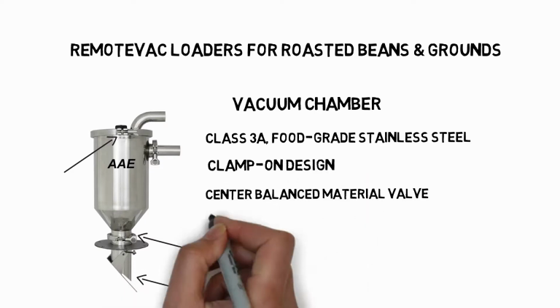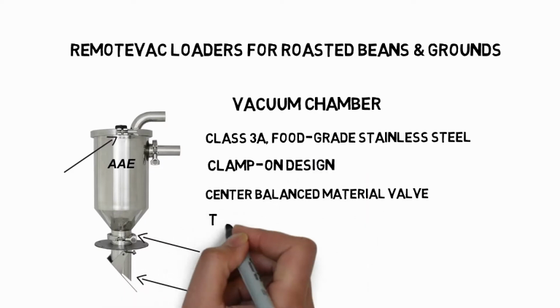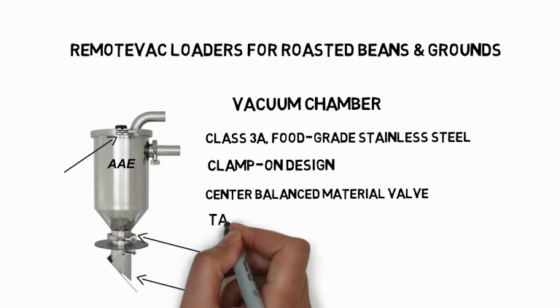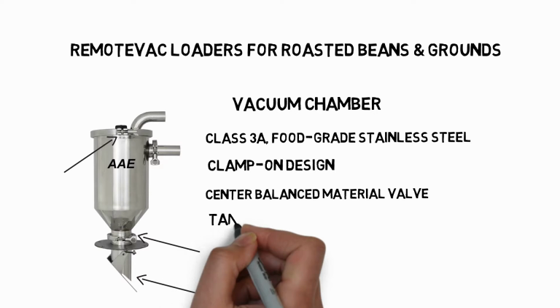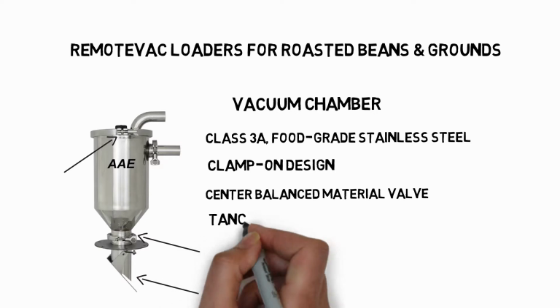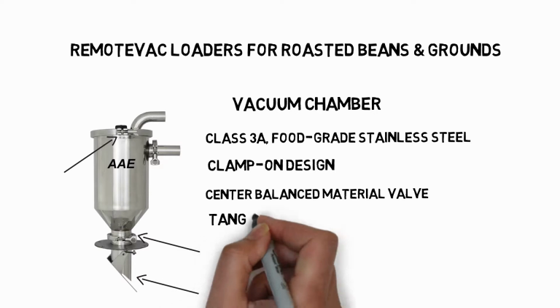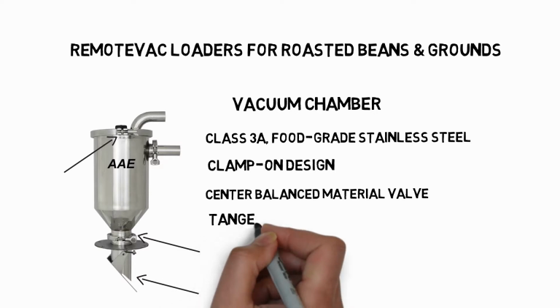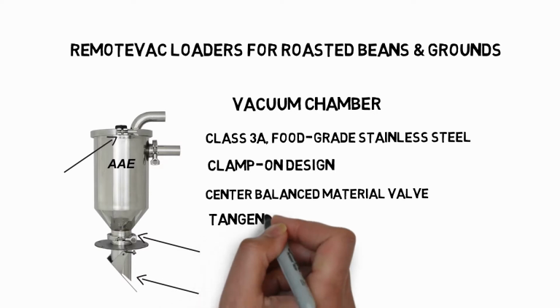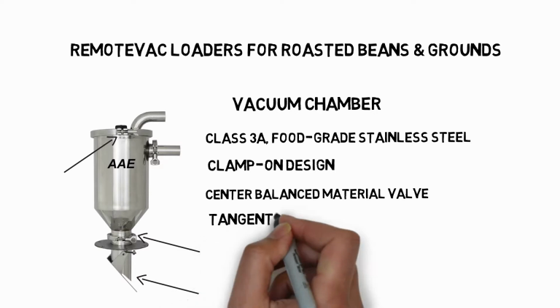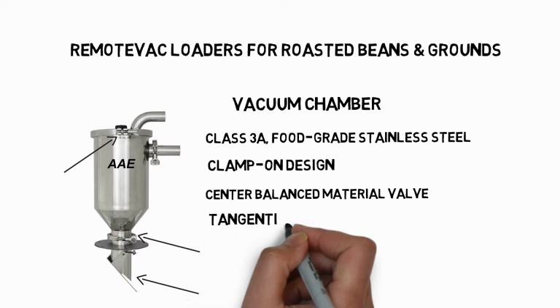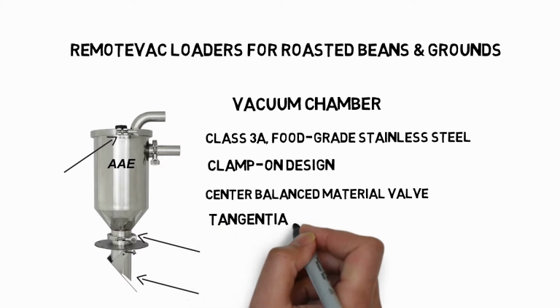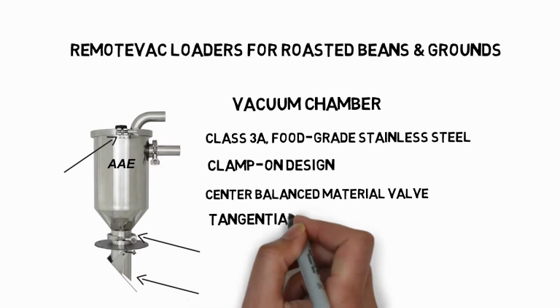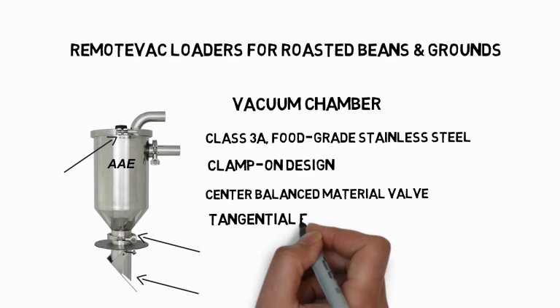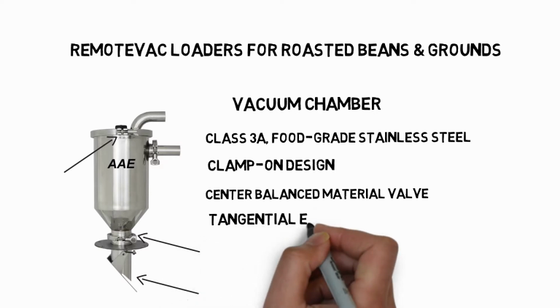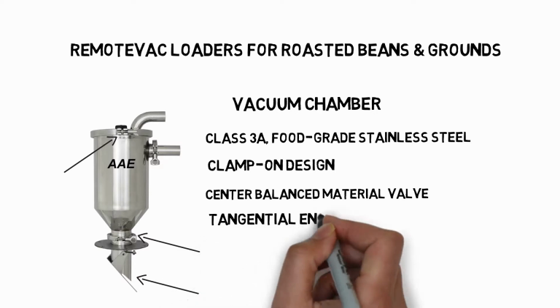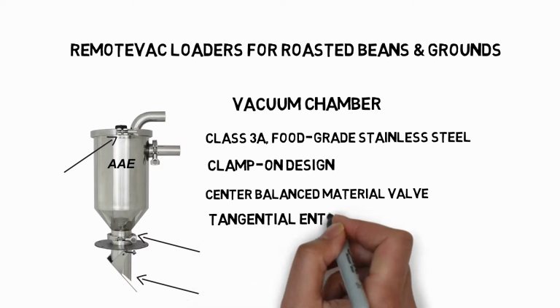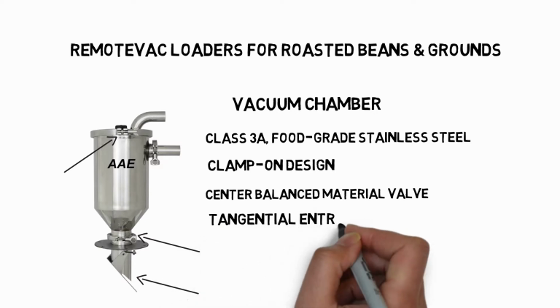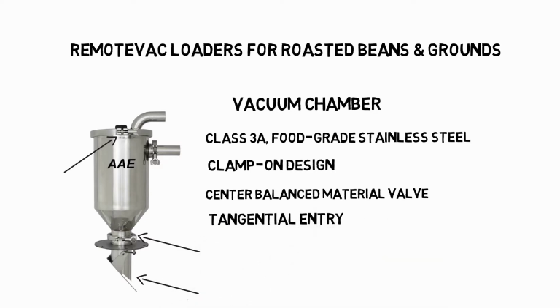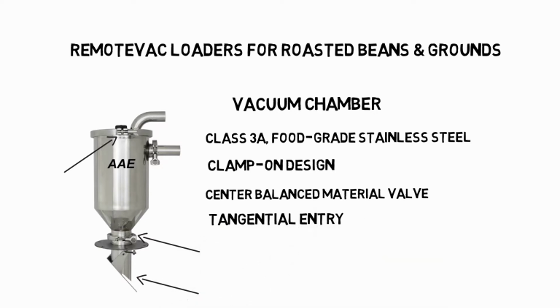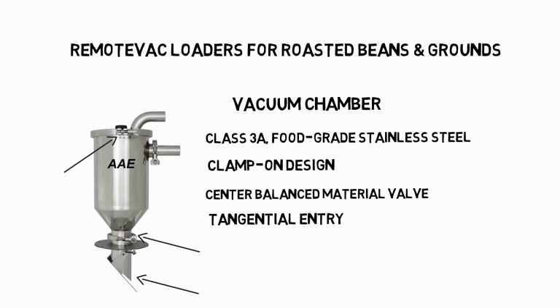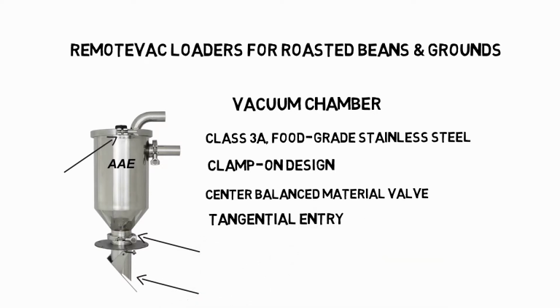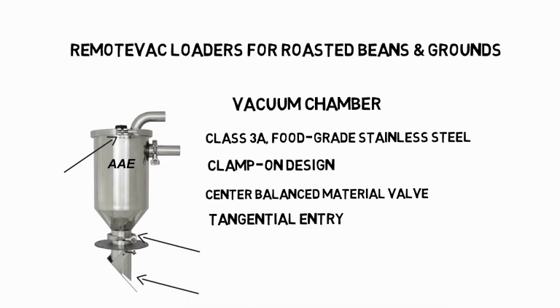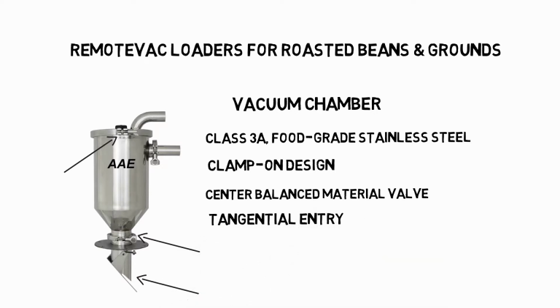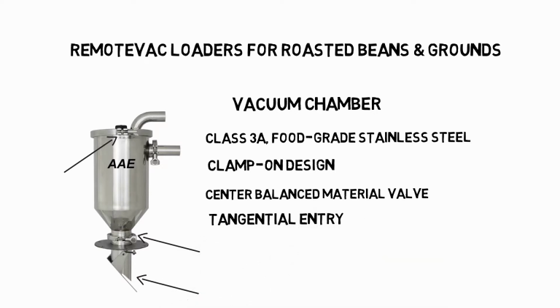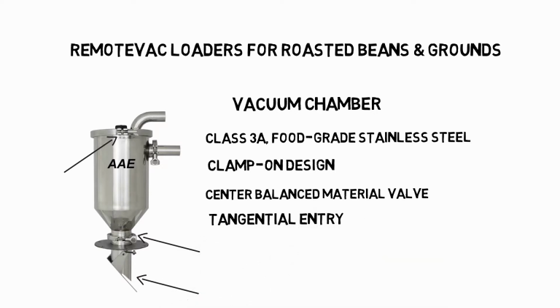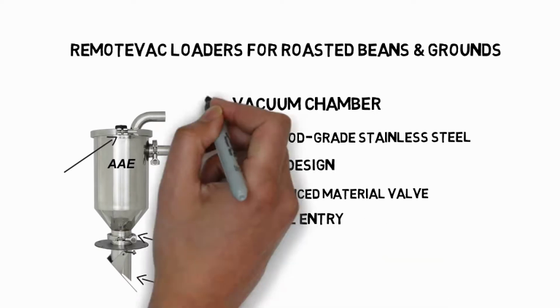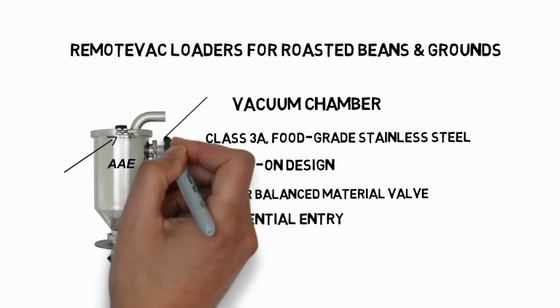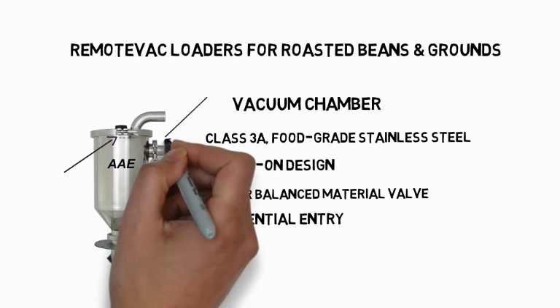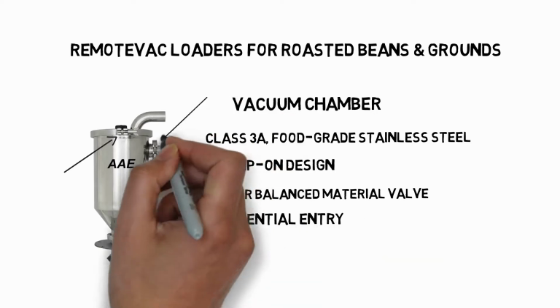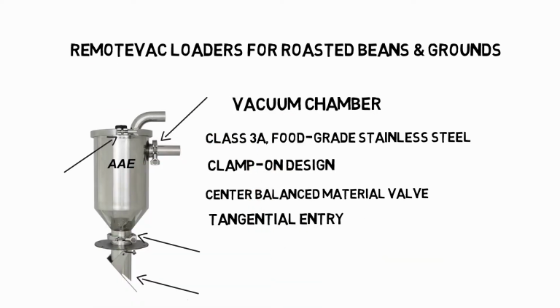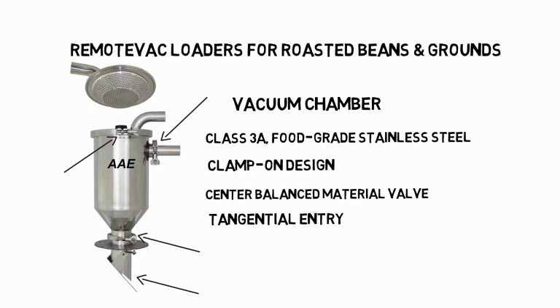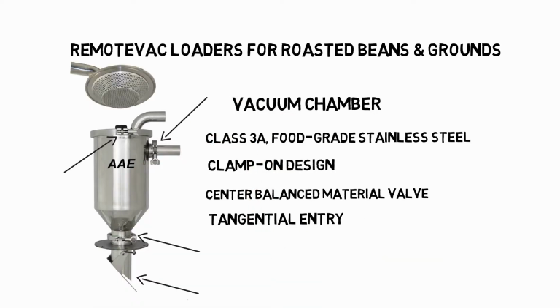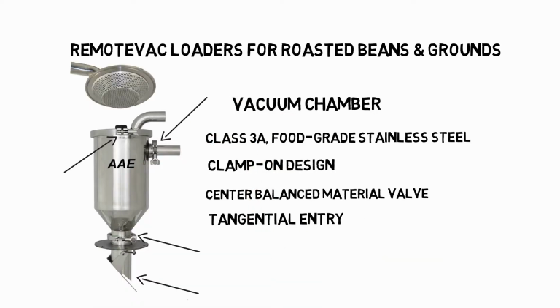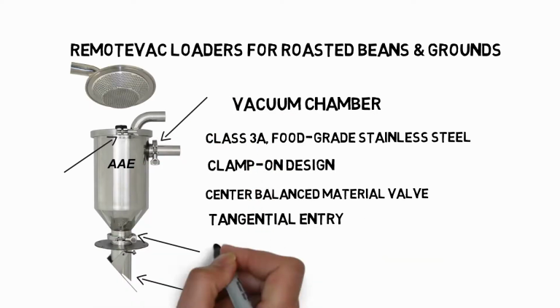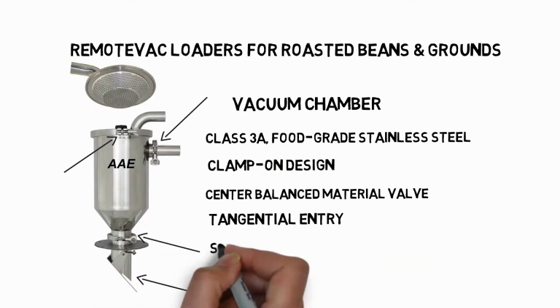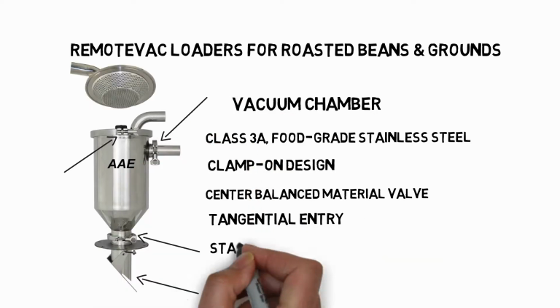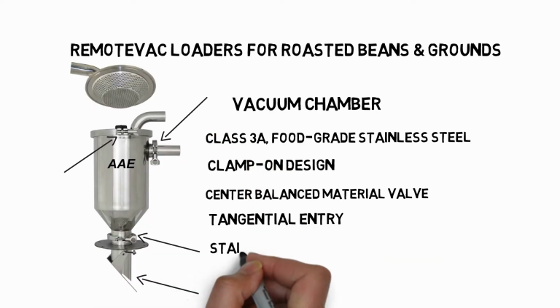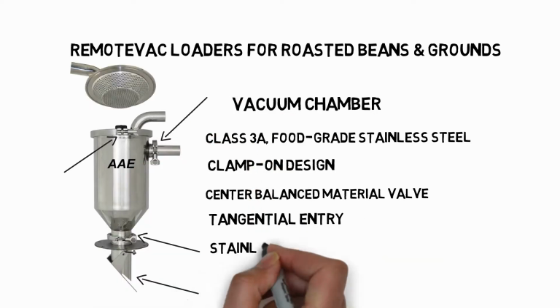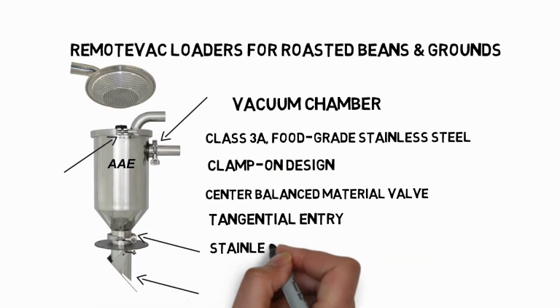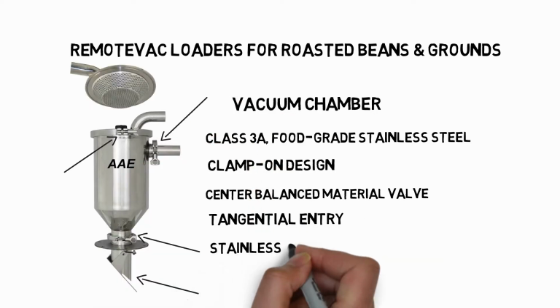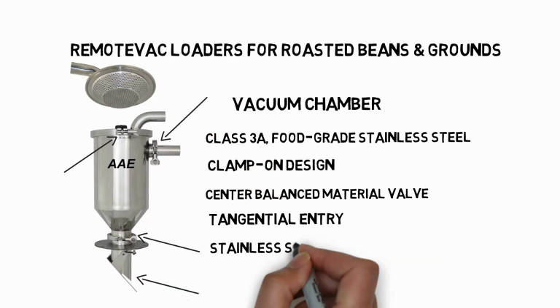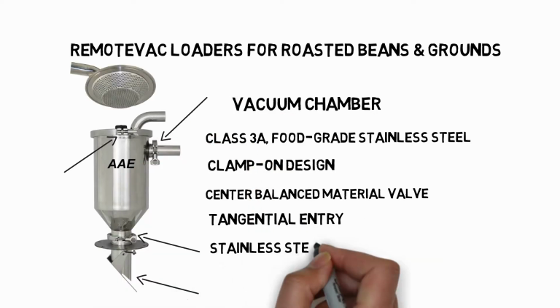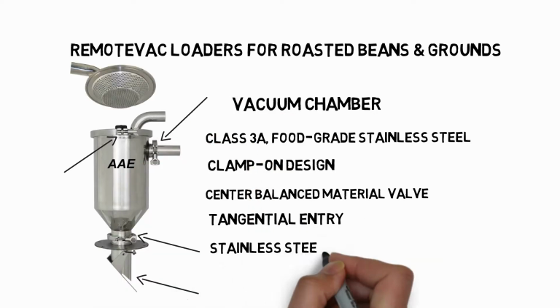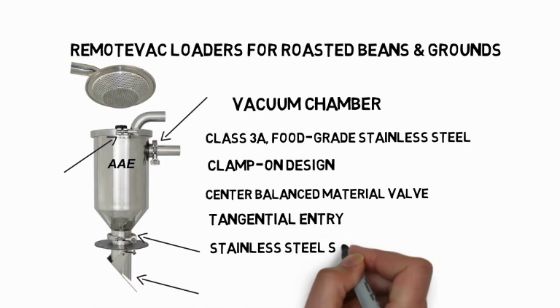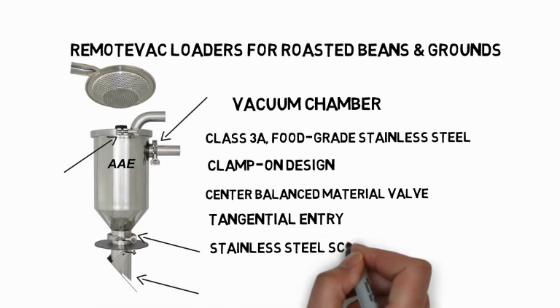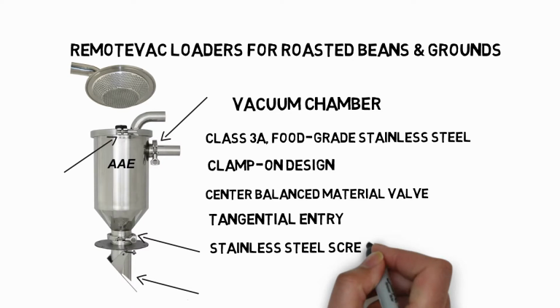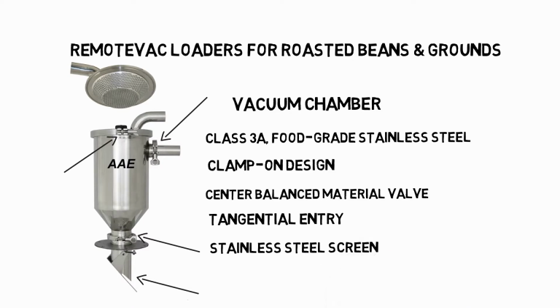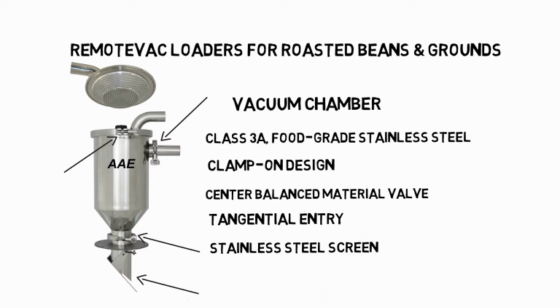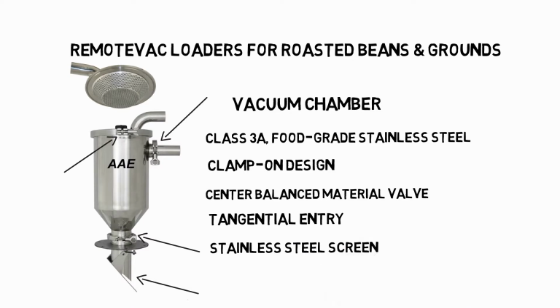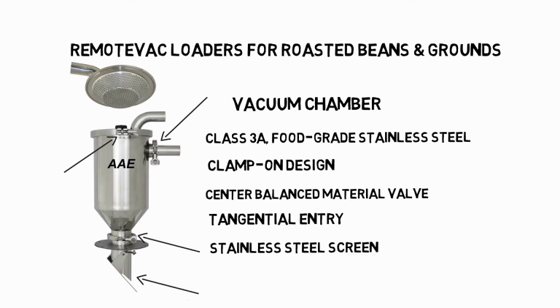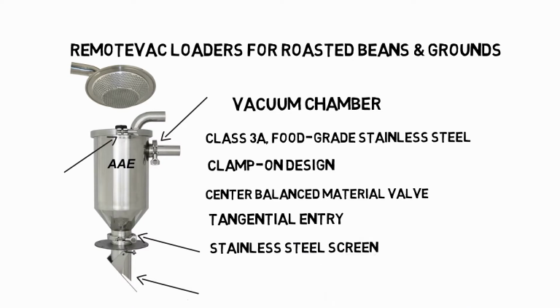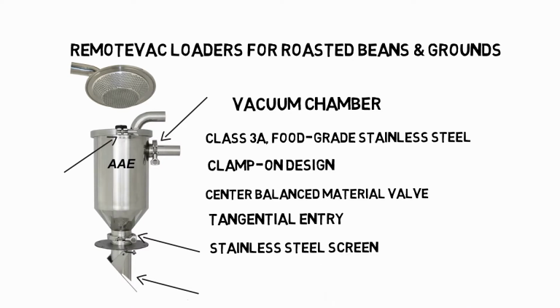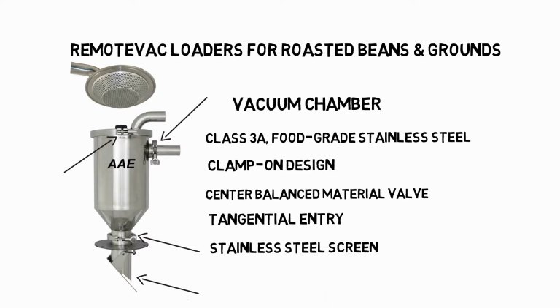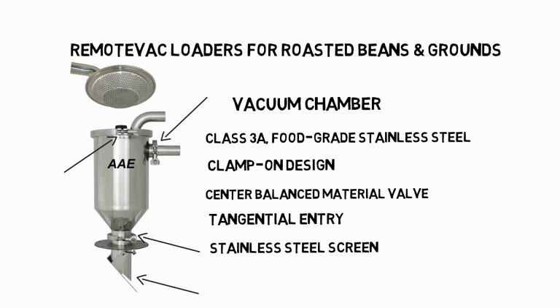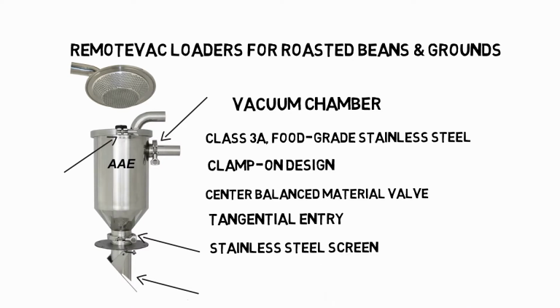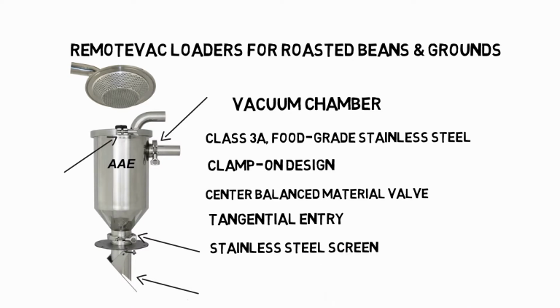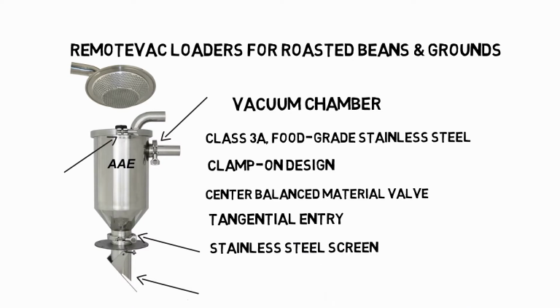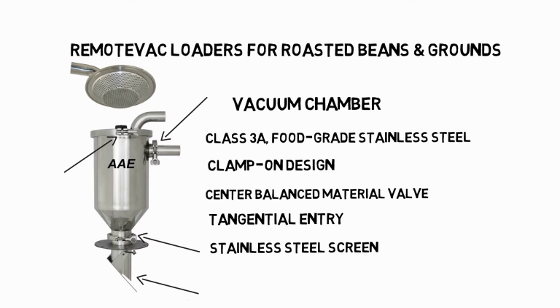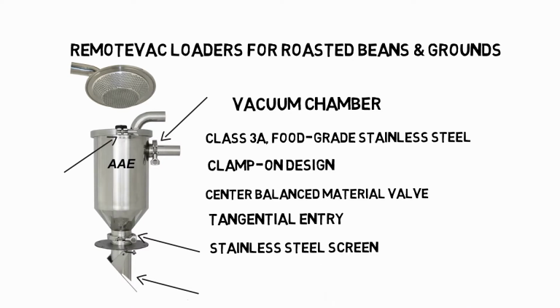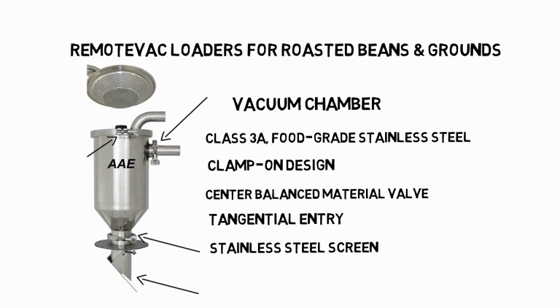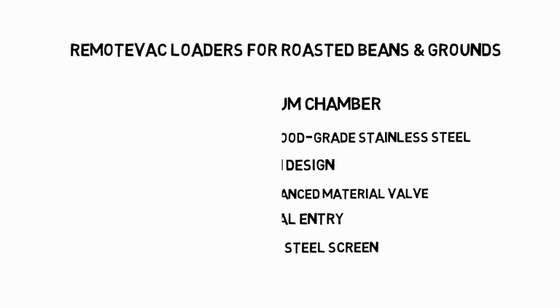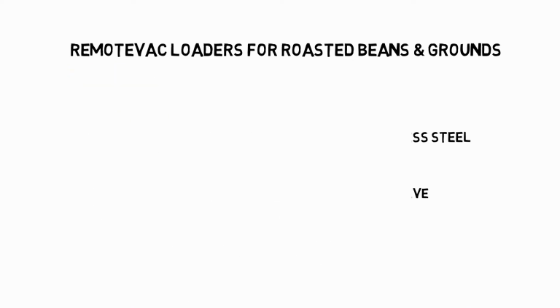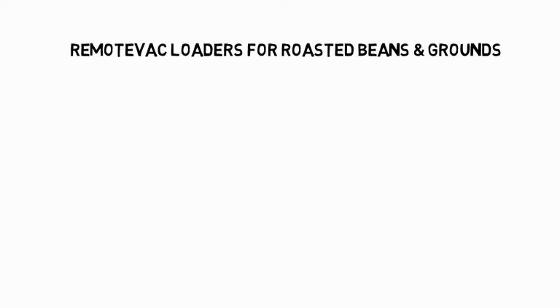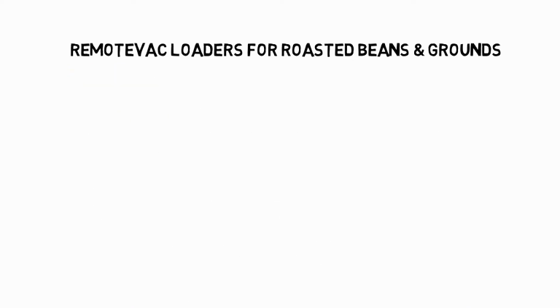The tangential entry prevents damage to the beans. The stainless steel screen prevents loss of beans at the chamber exit.